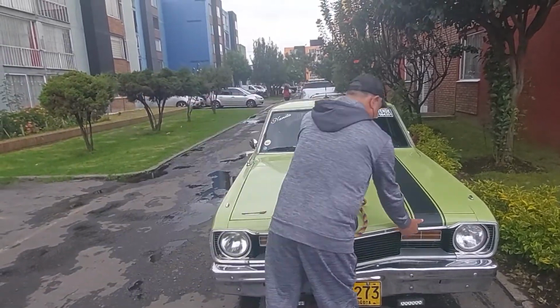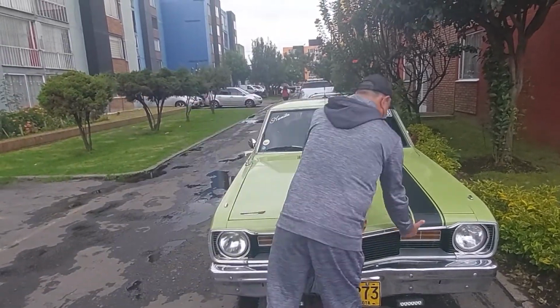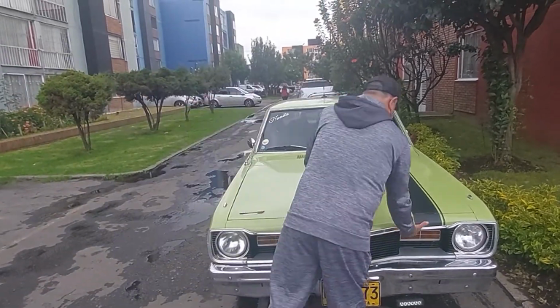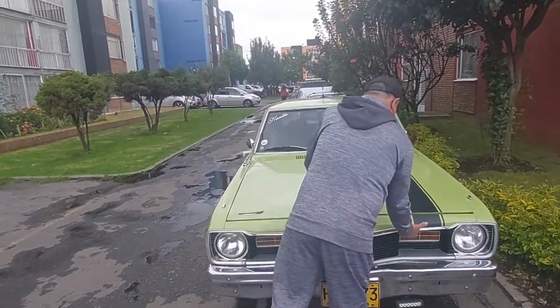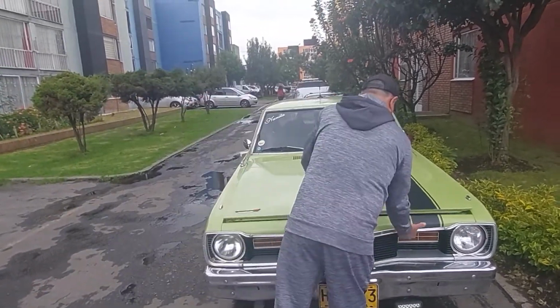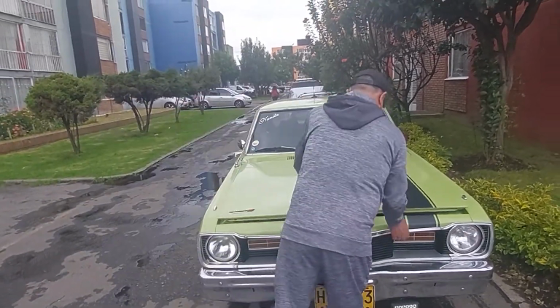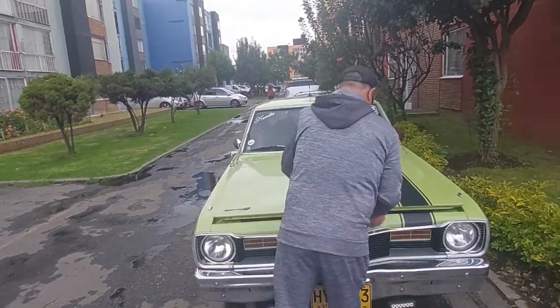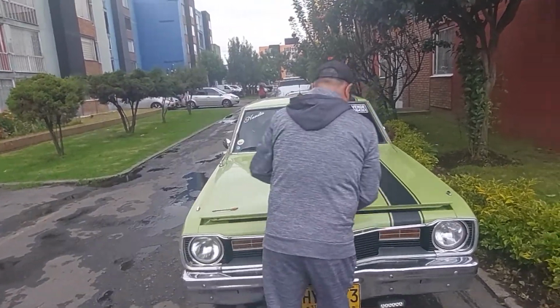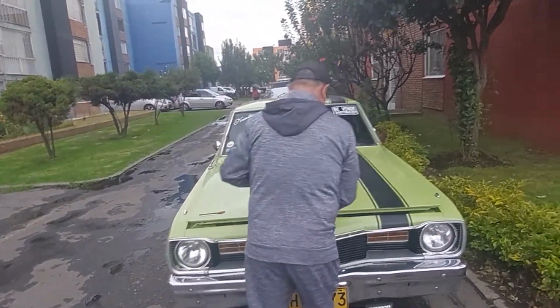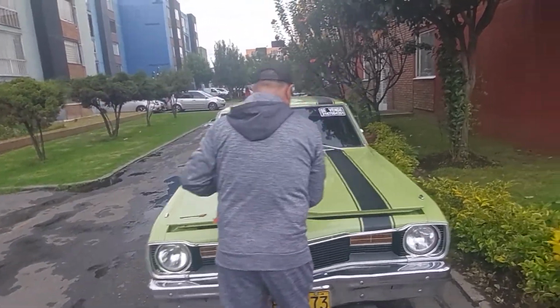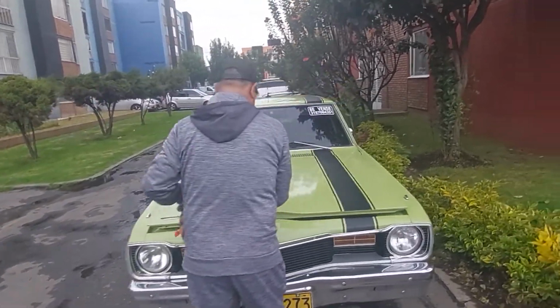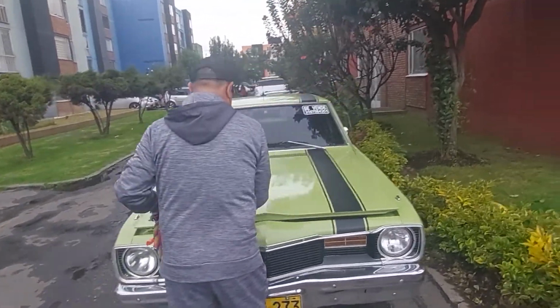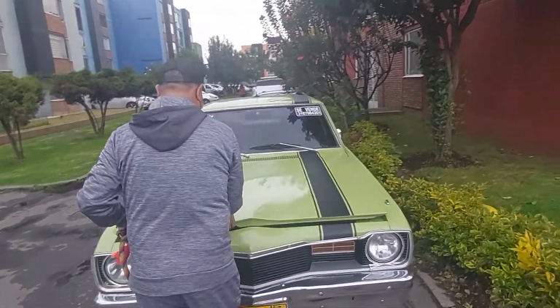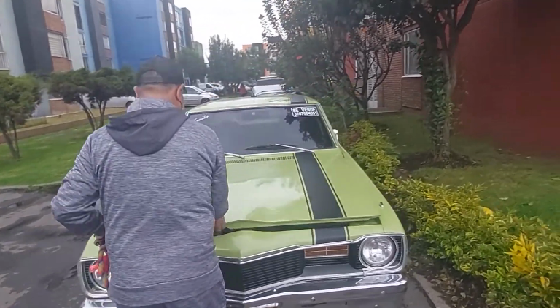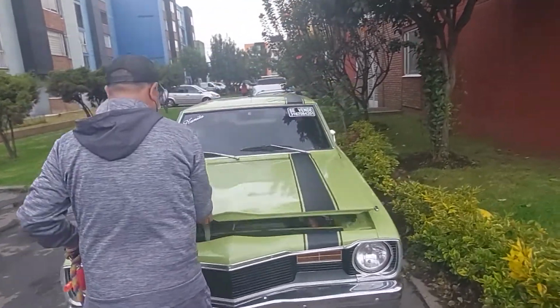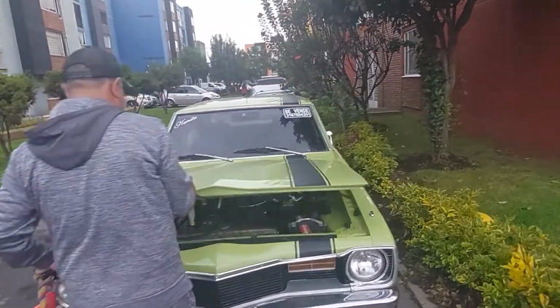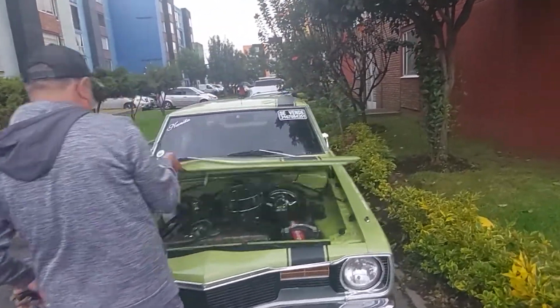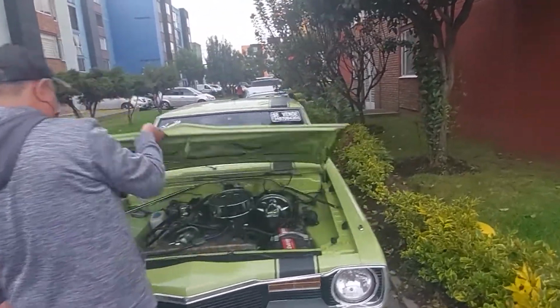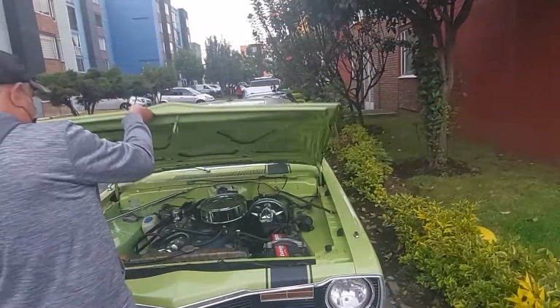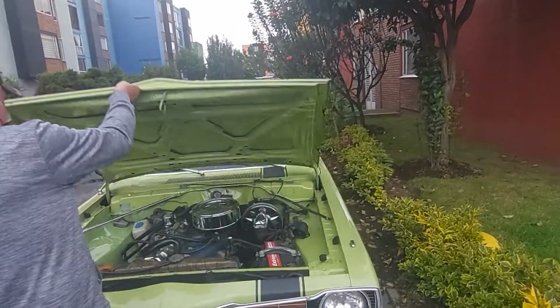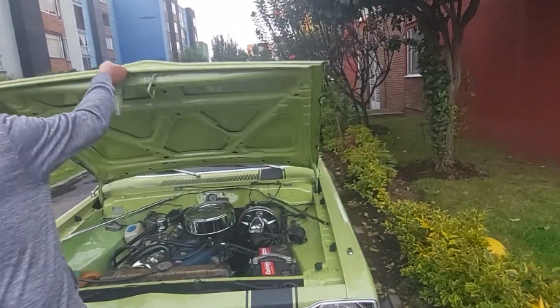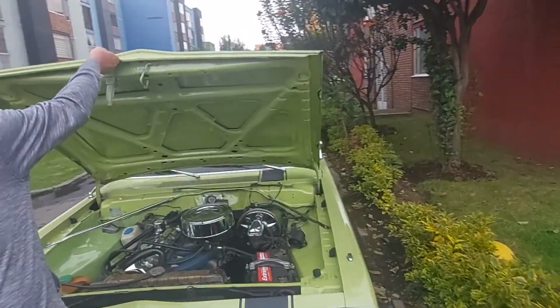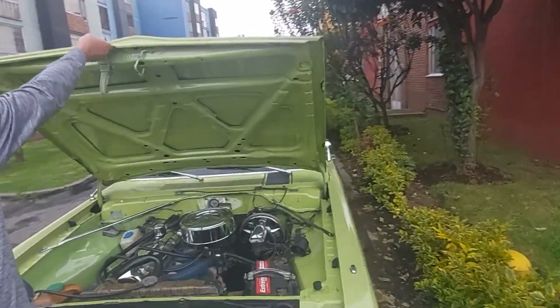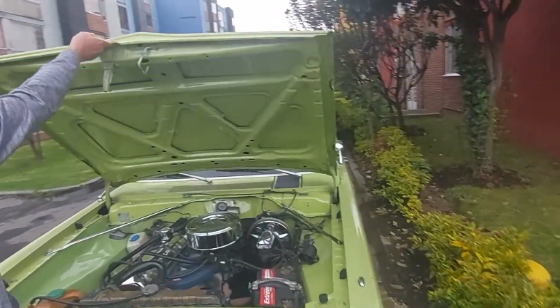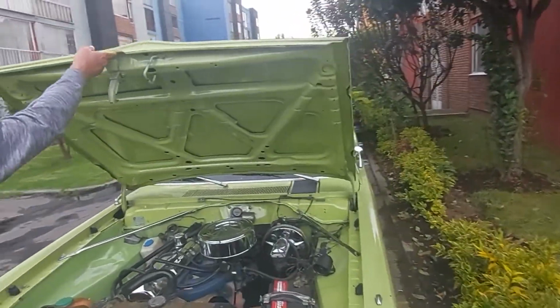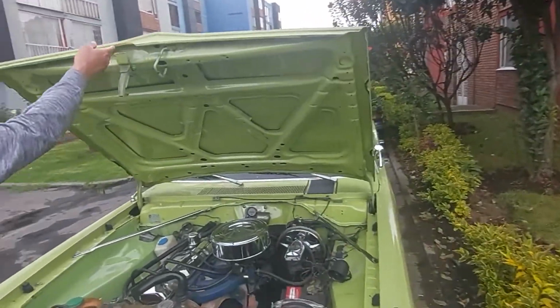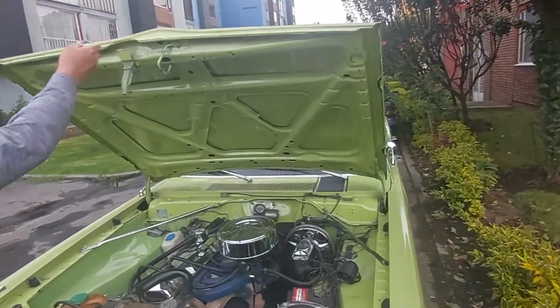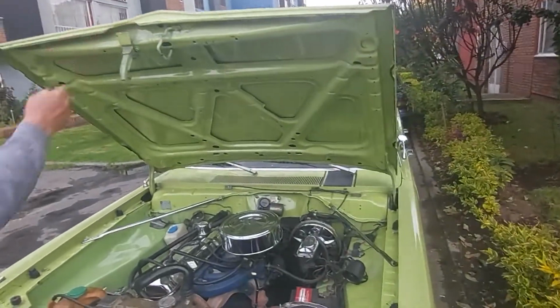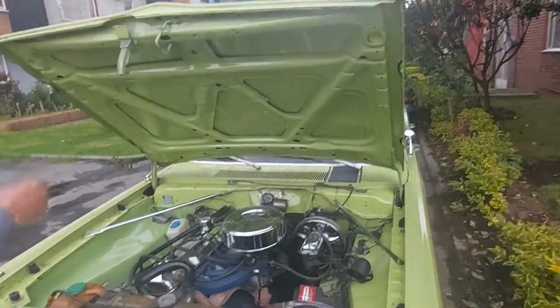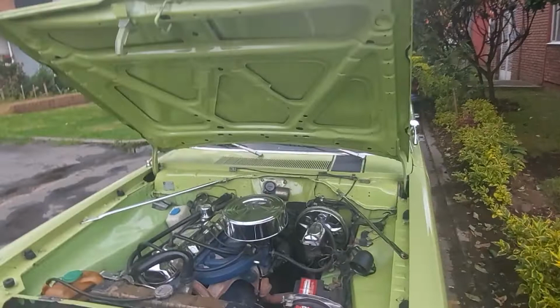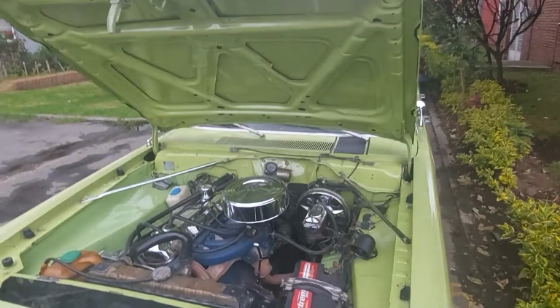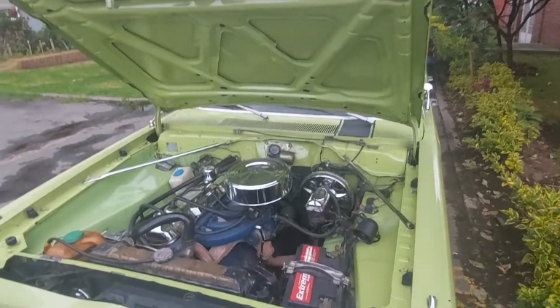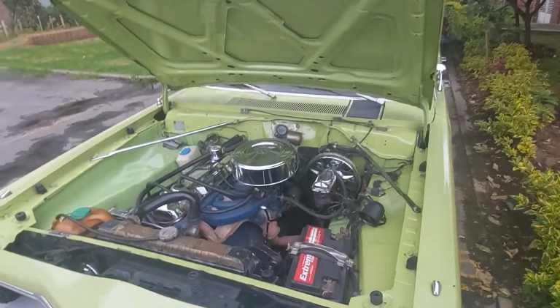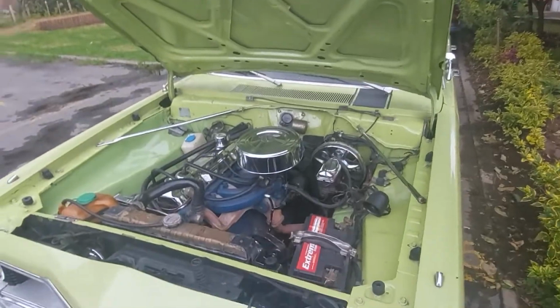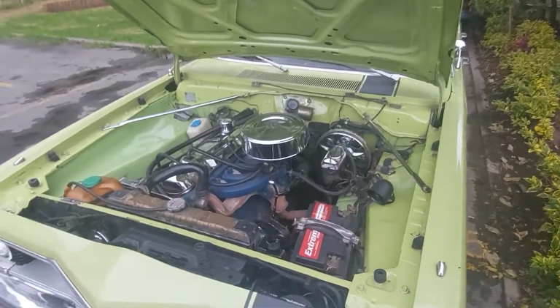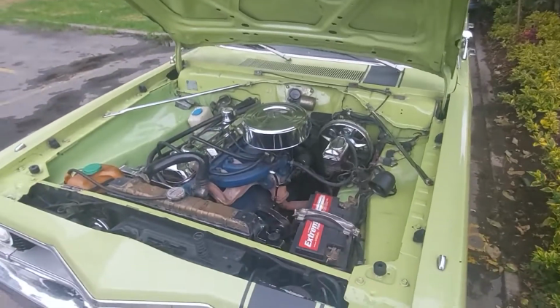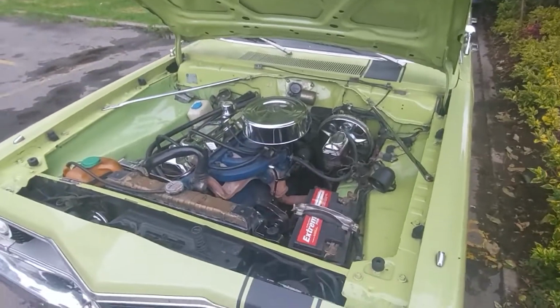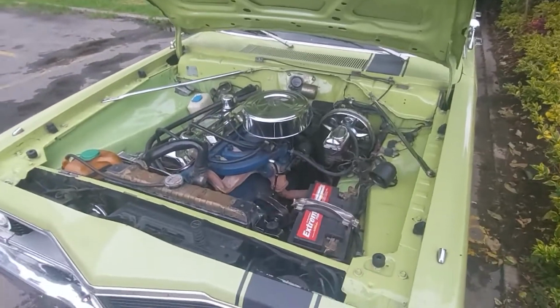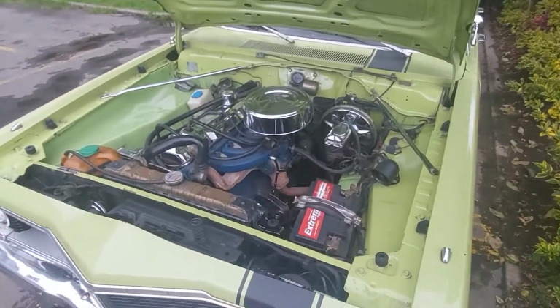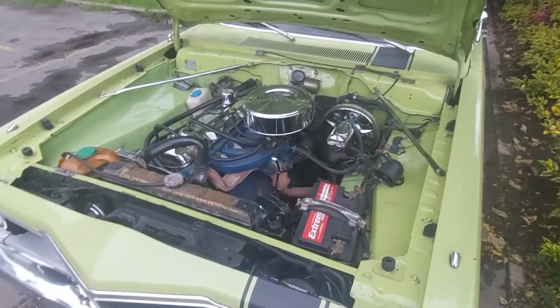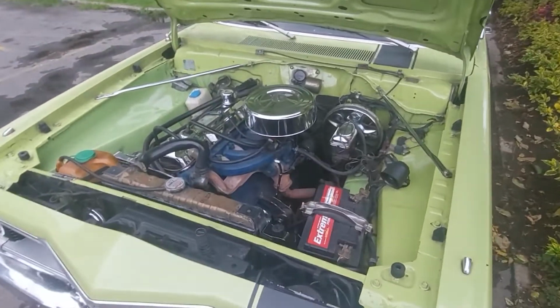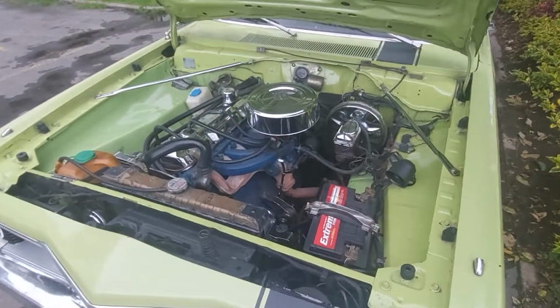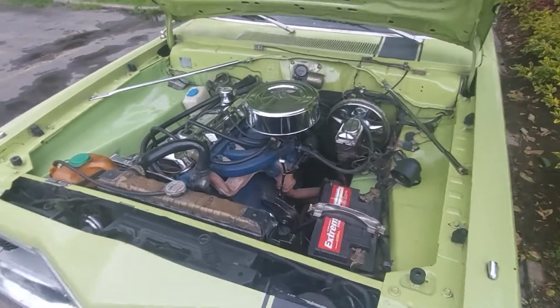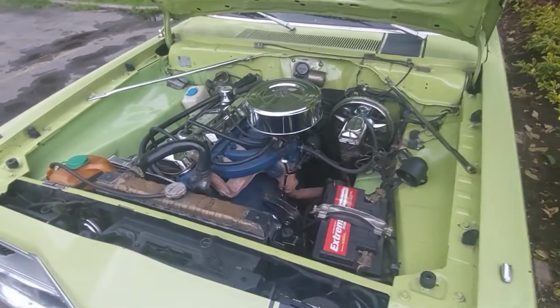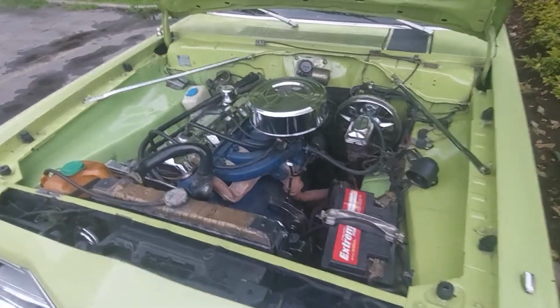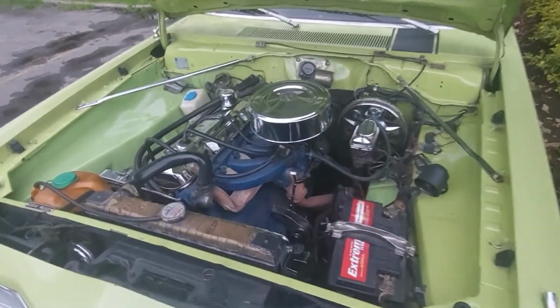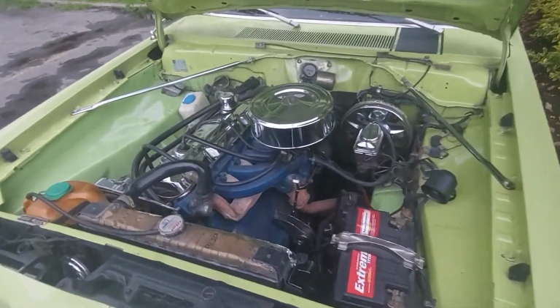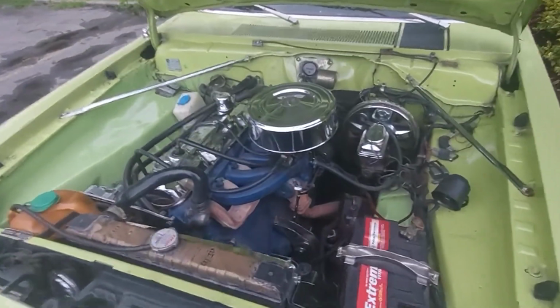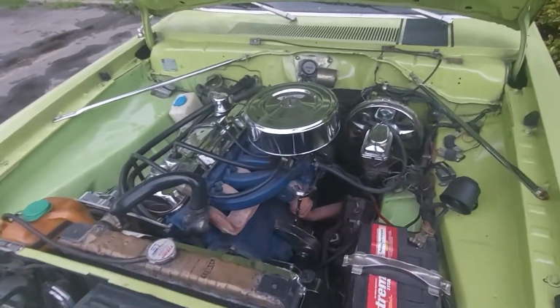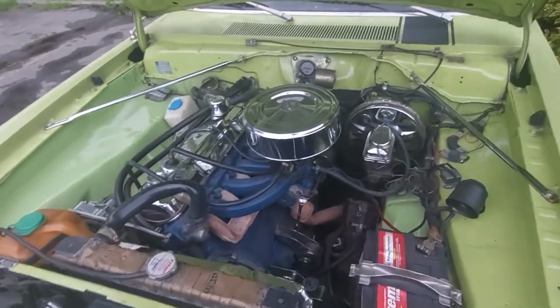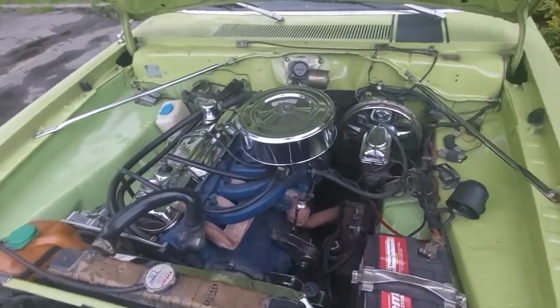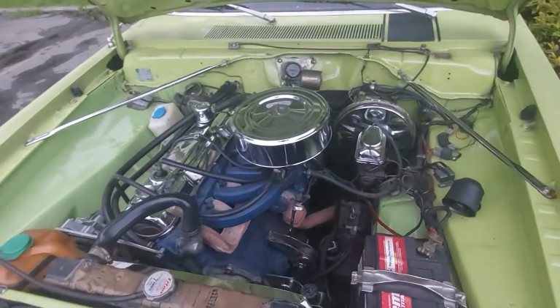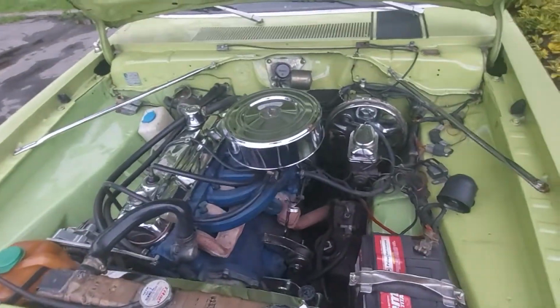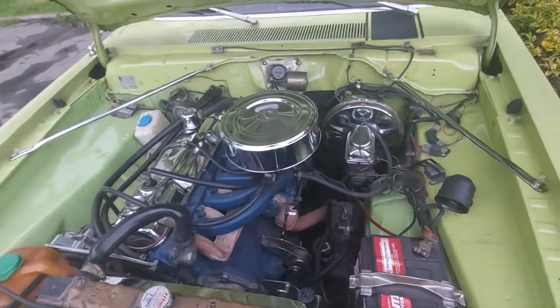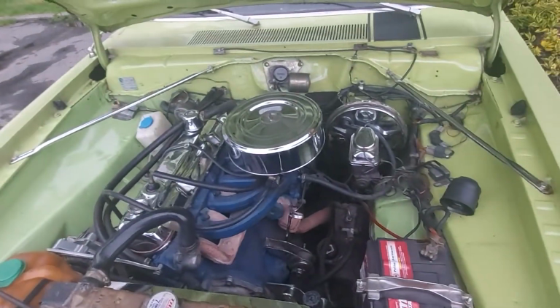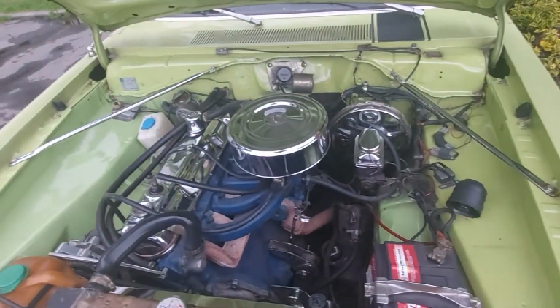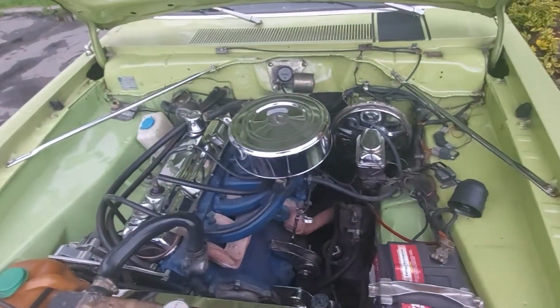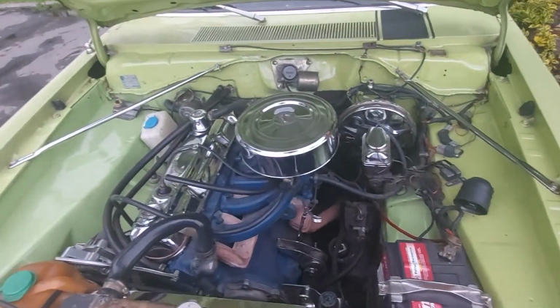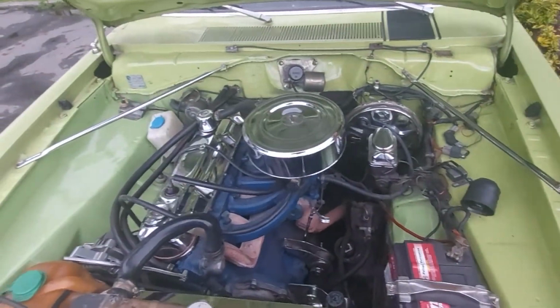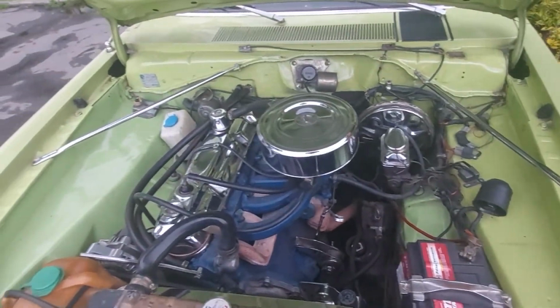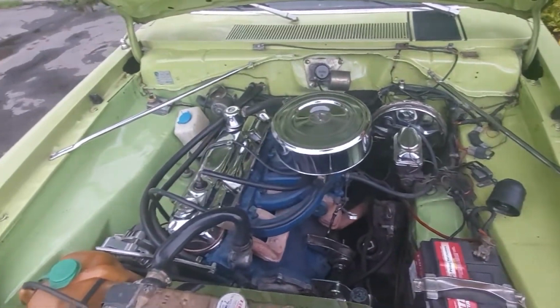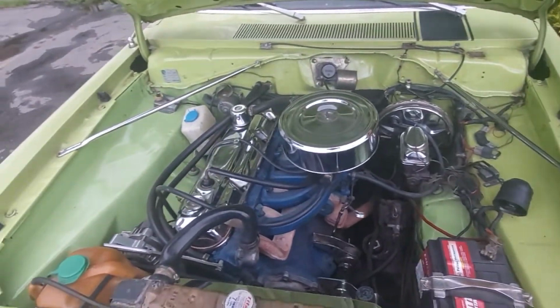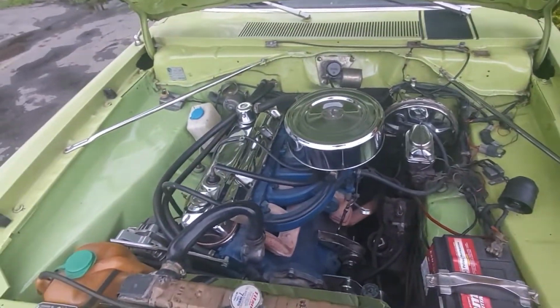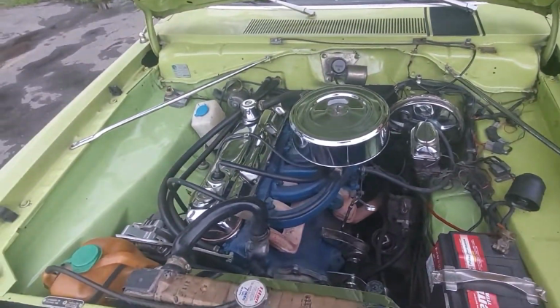So this guy, coincidentally, he lived on Dorchester Road in North Charleston. The engine's really clean — looks really nice.